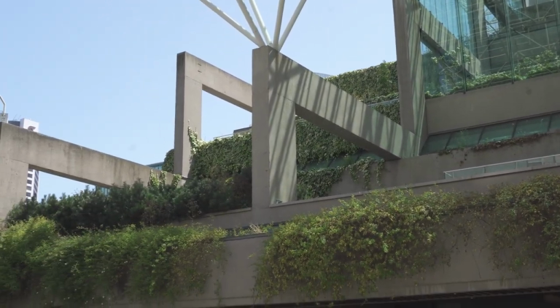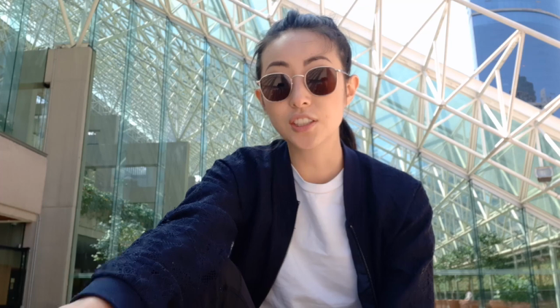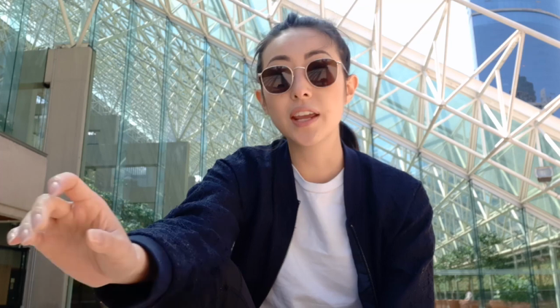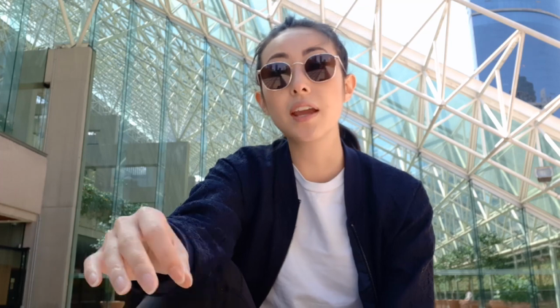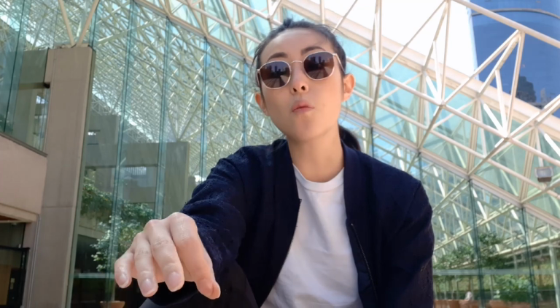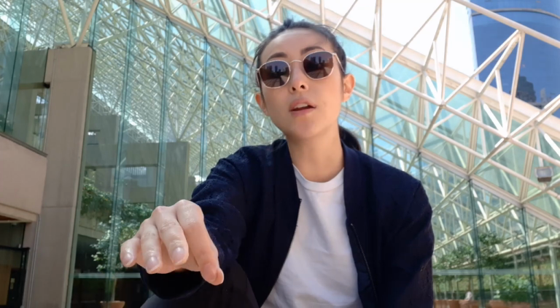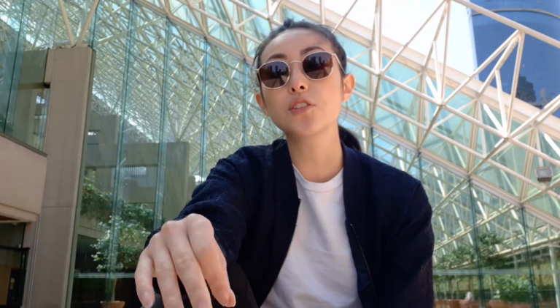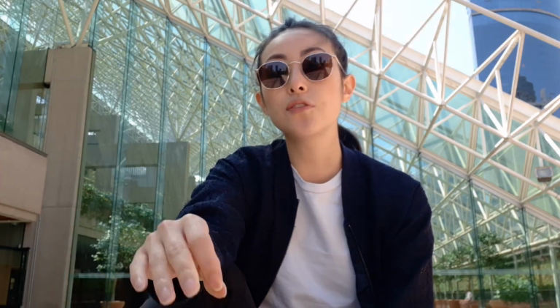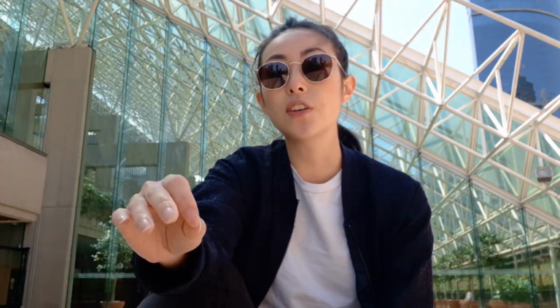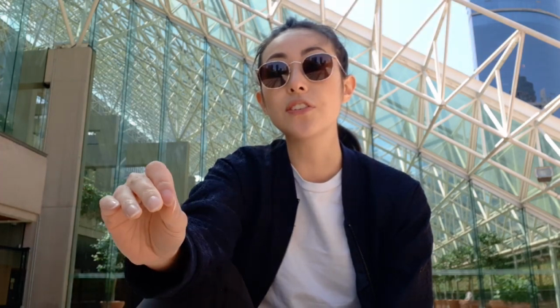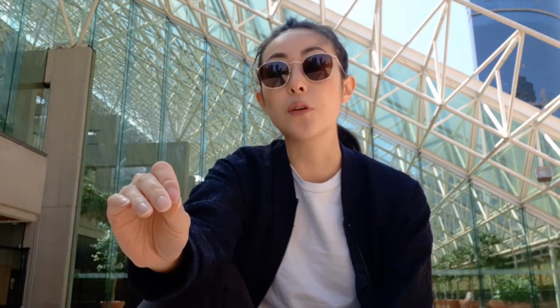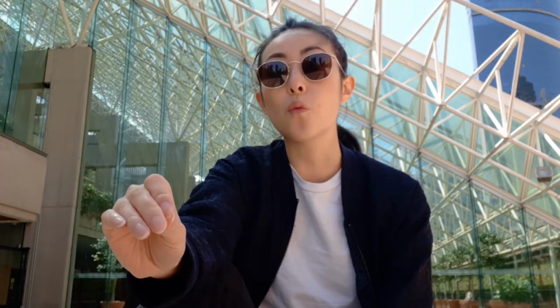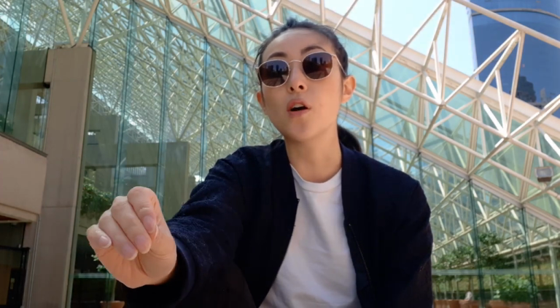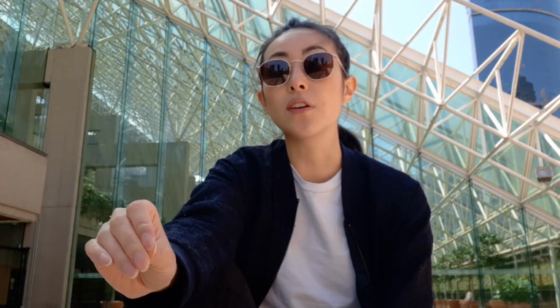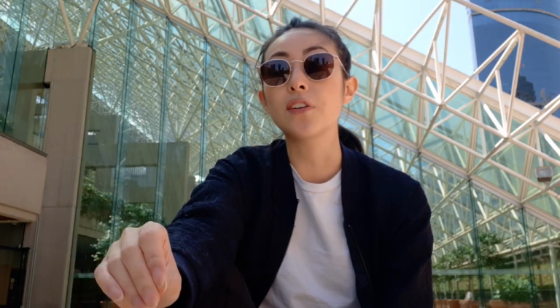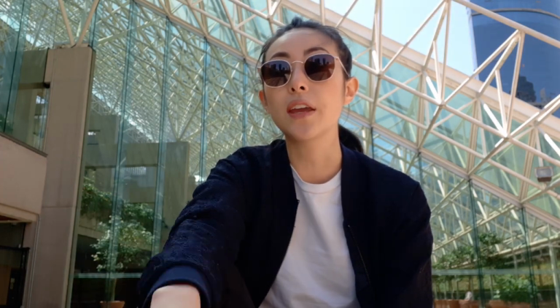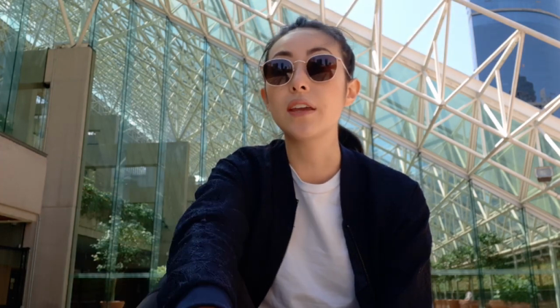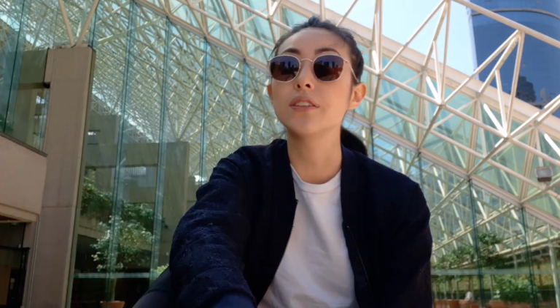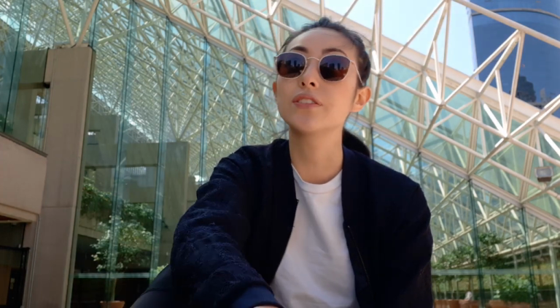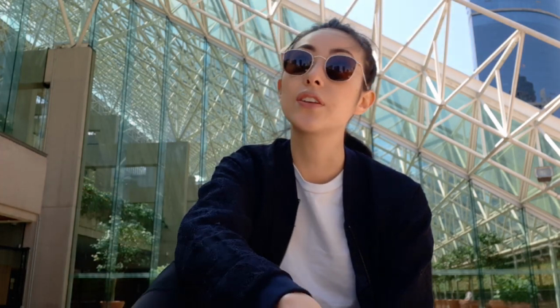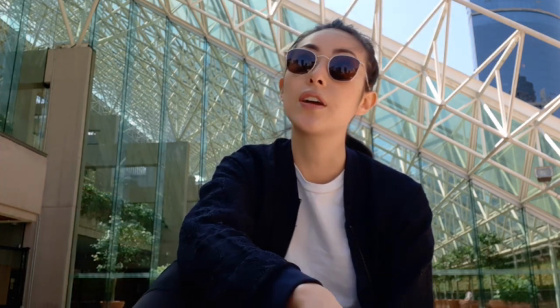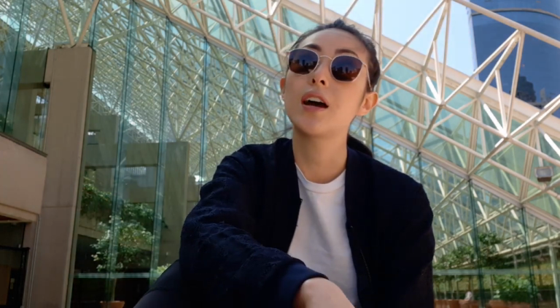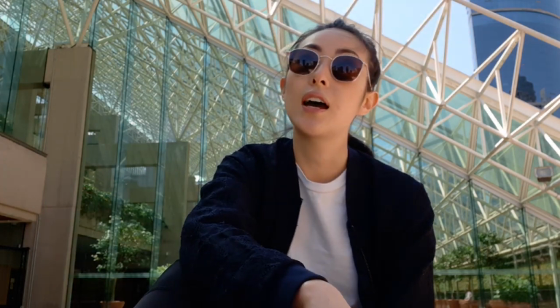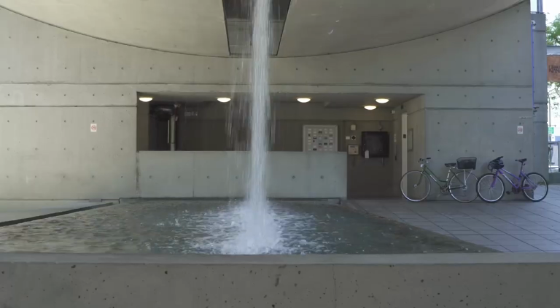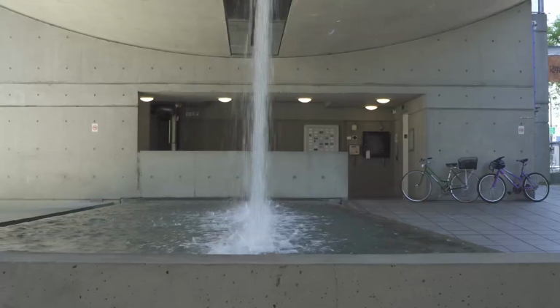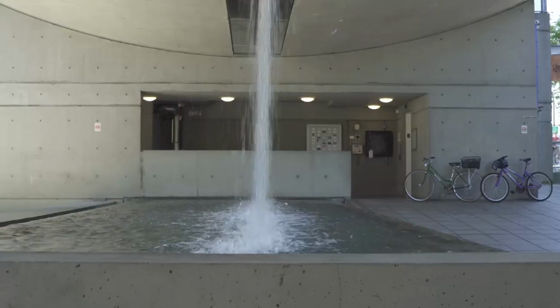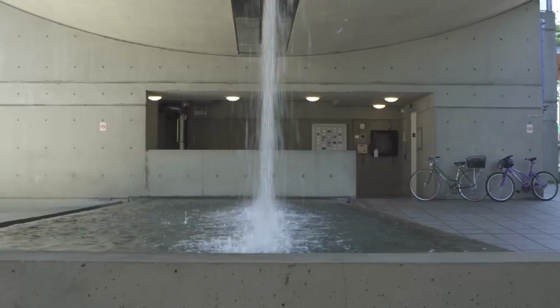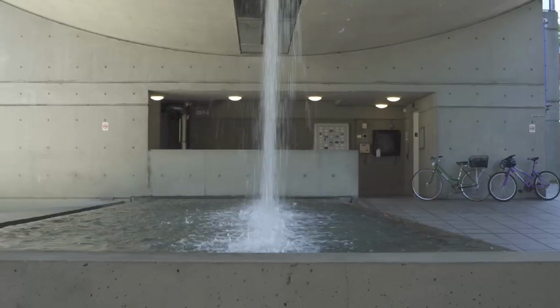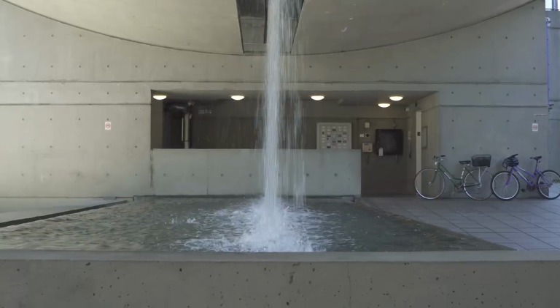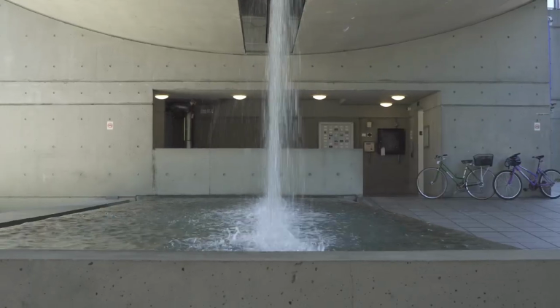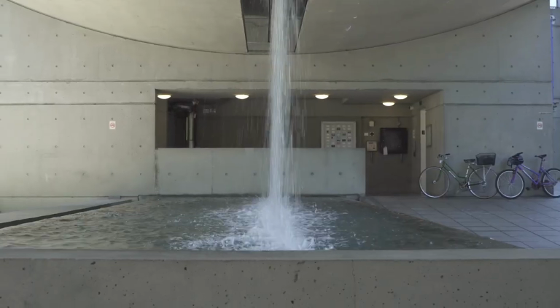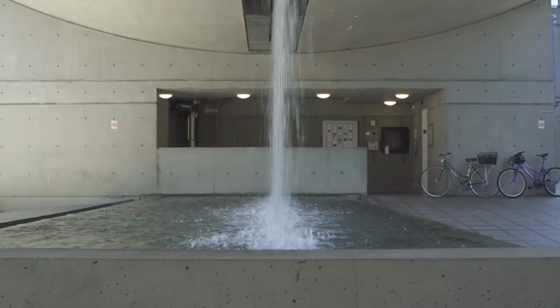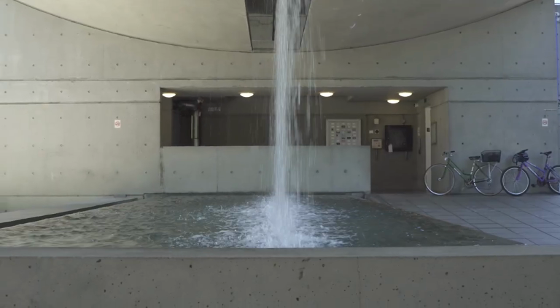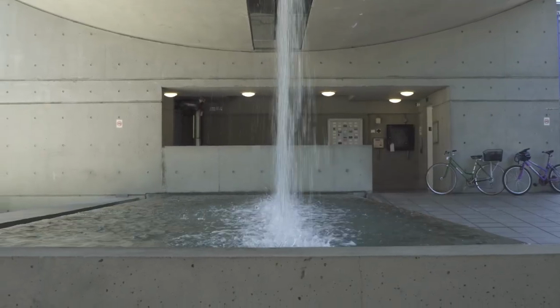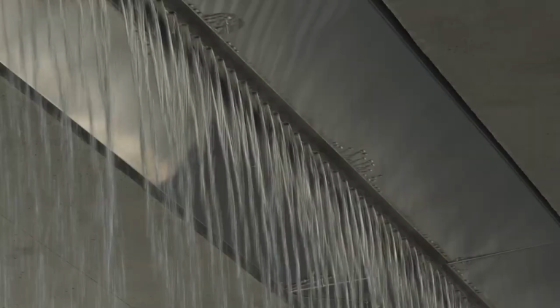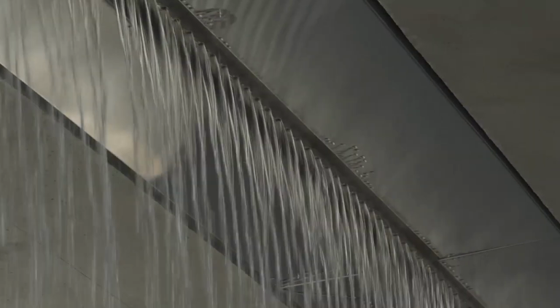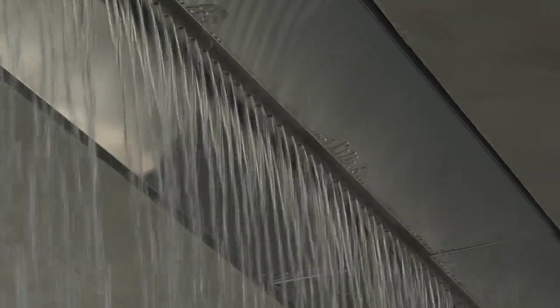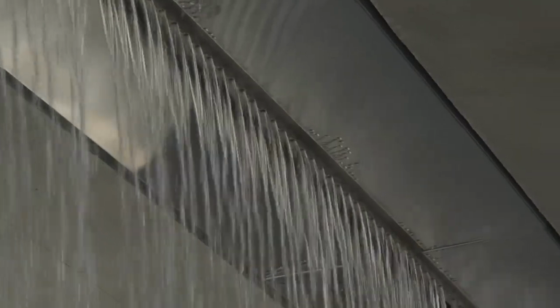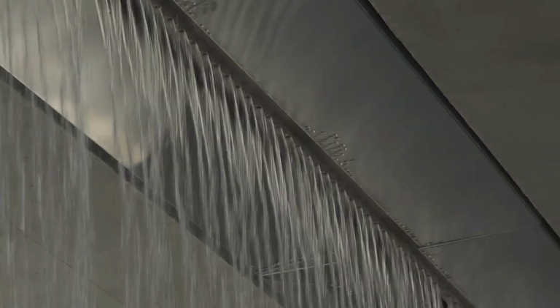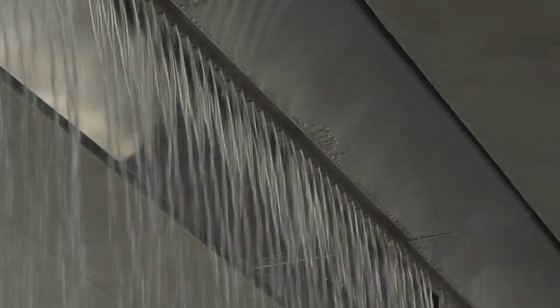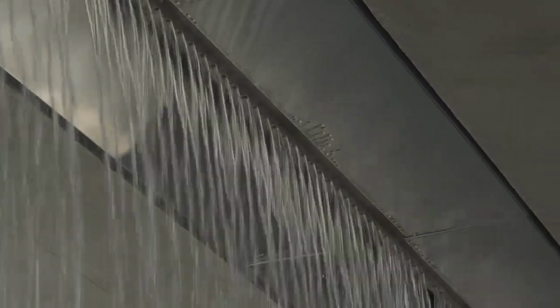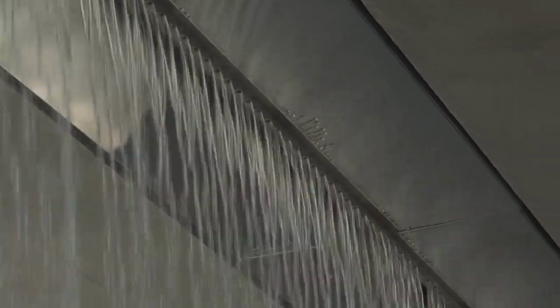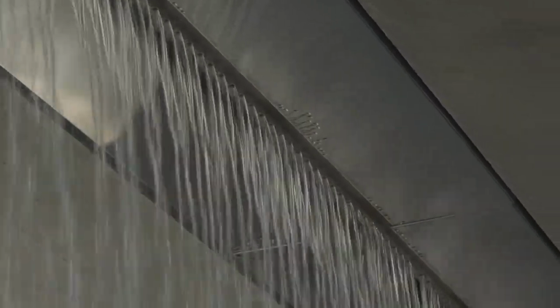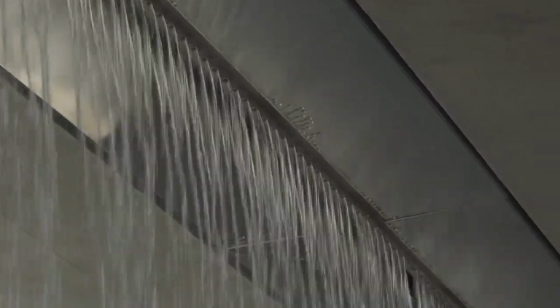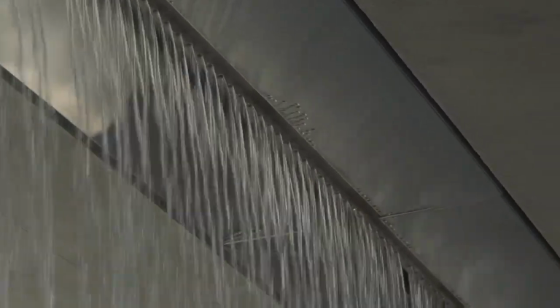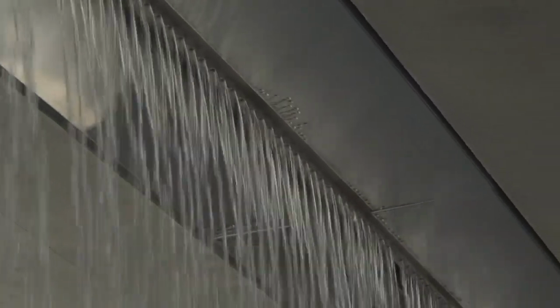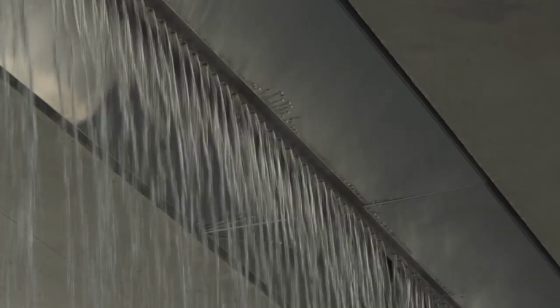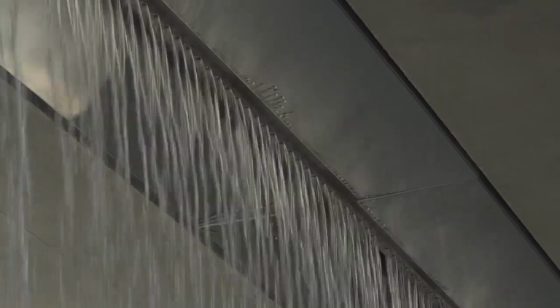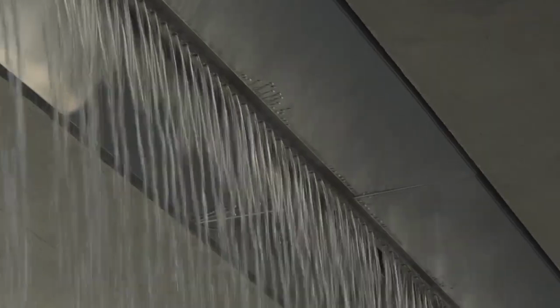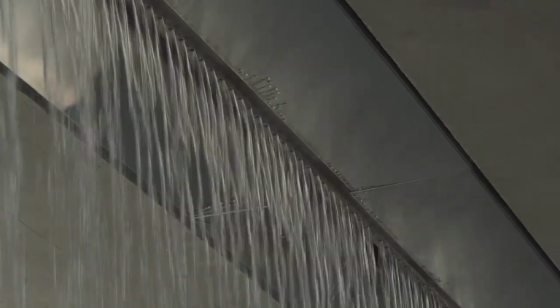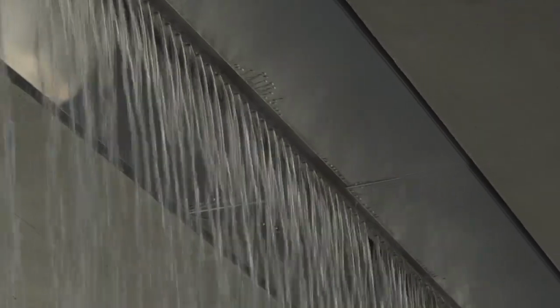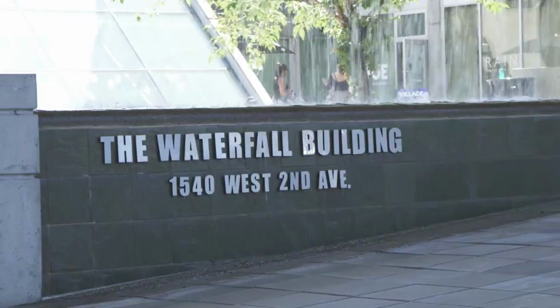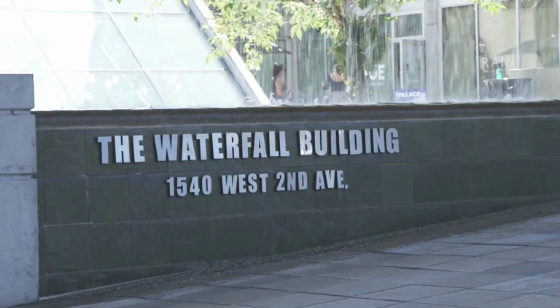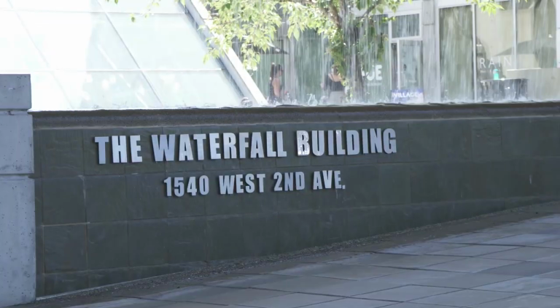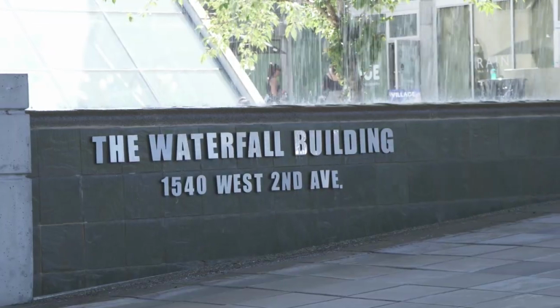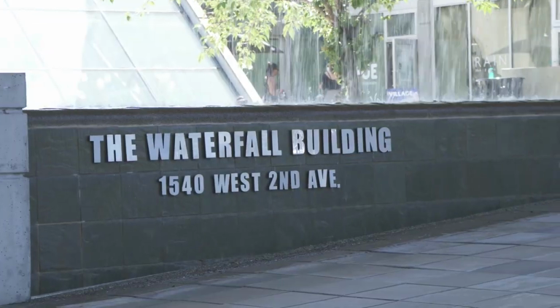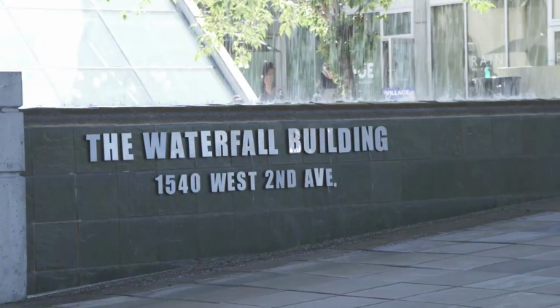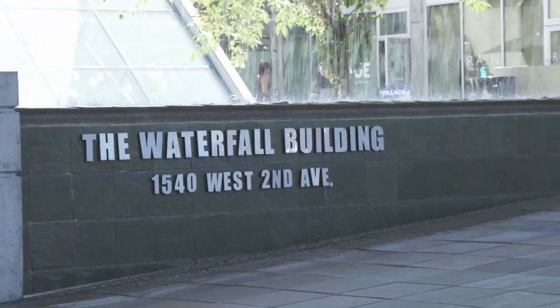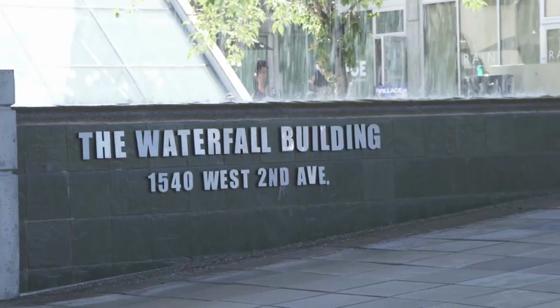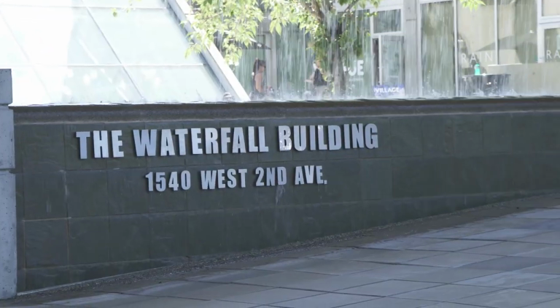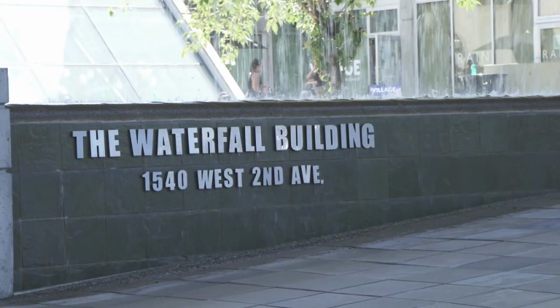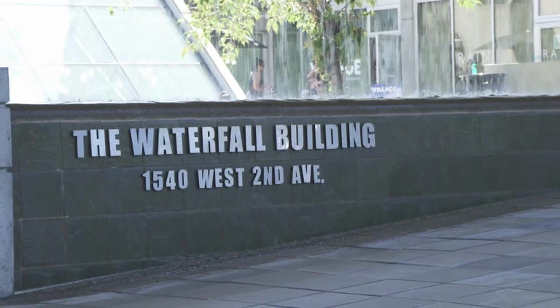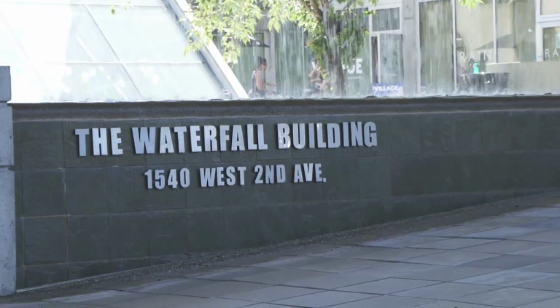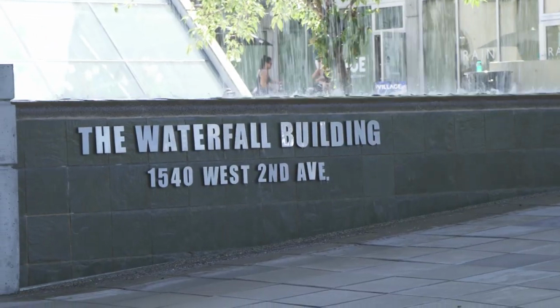Today I wanted to visit one of his lesser-known projects. It's called the Waterfall Building. It's in Granville Island.